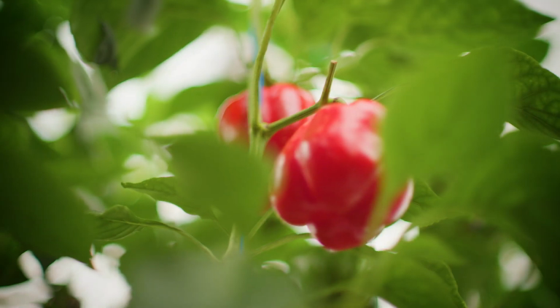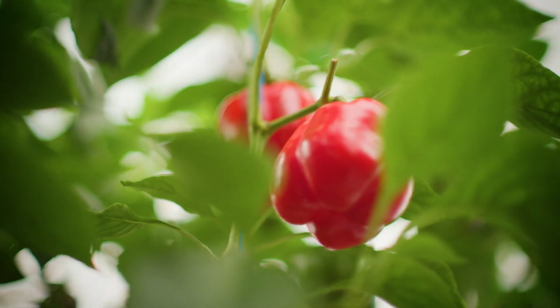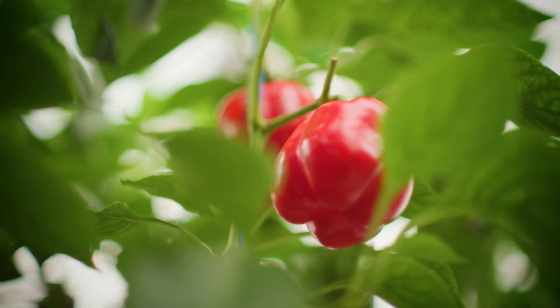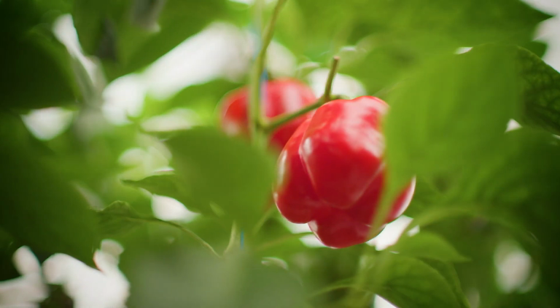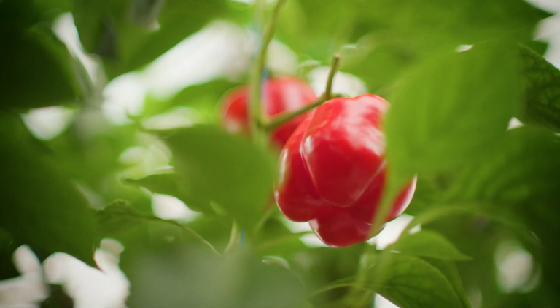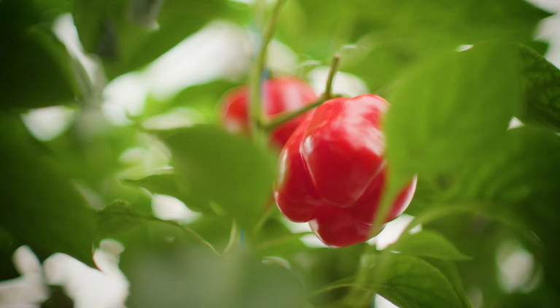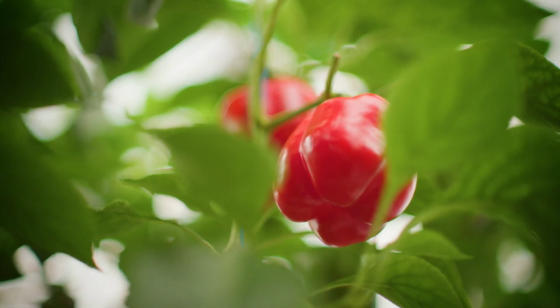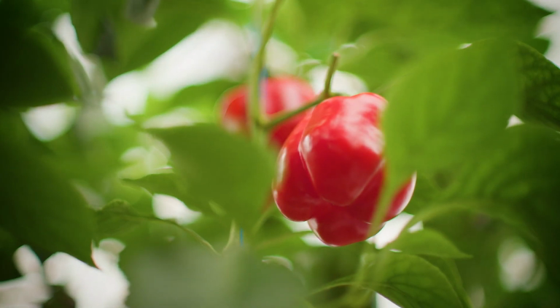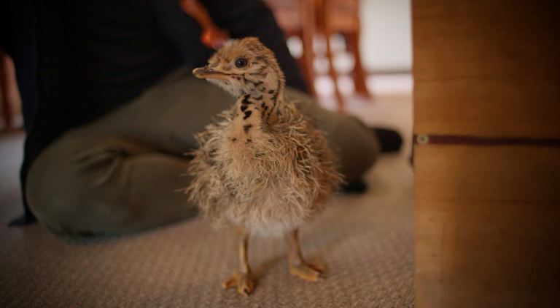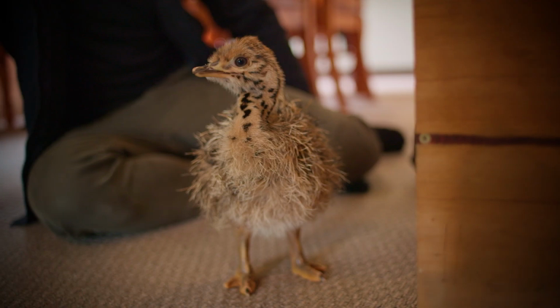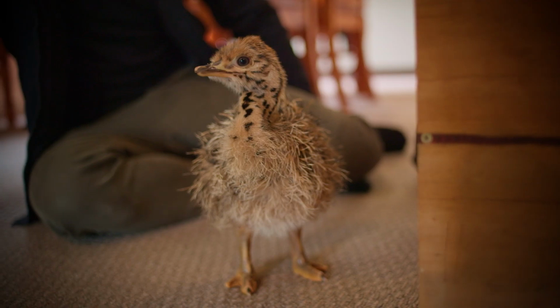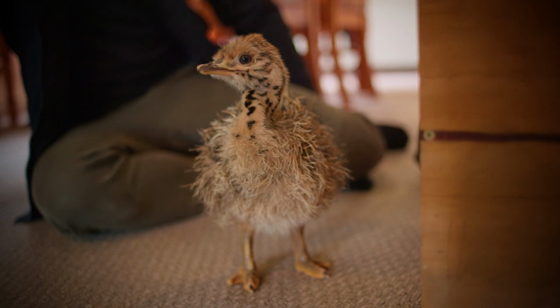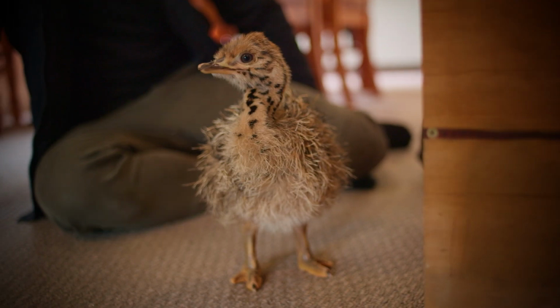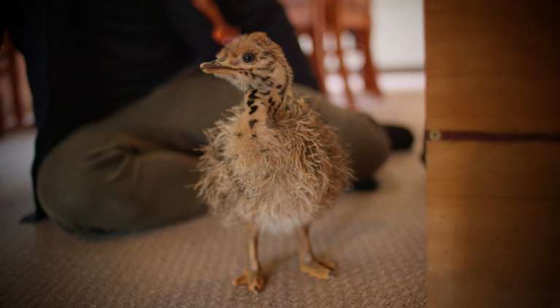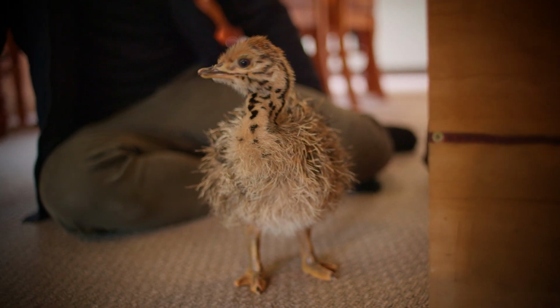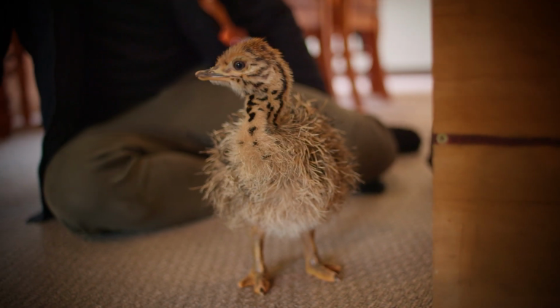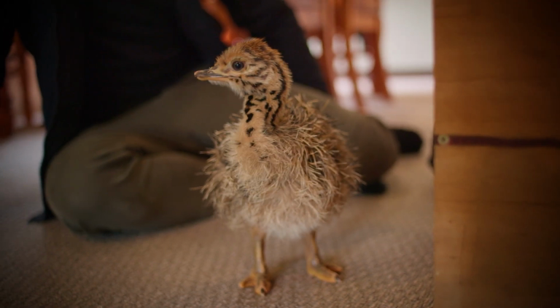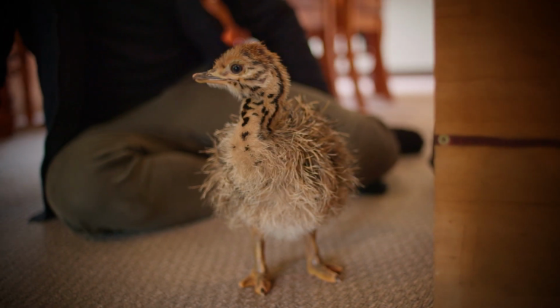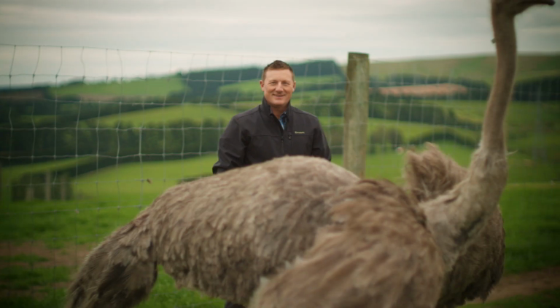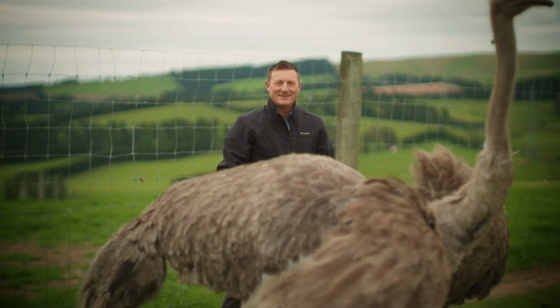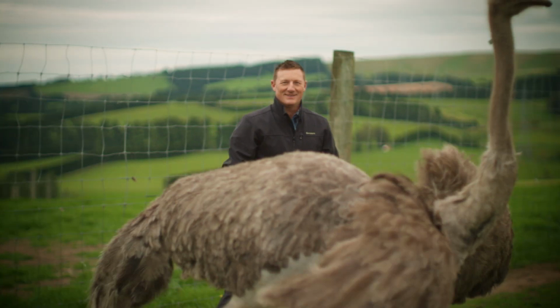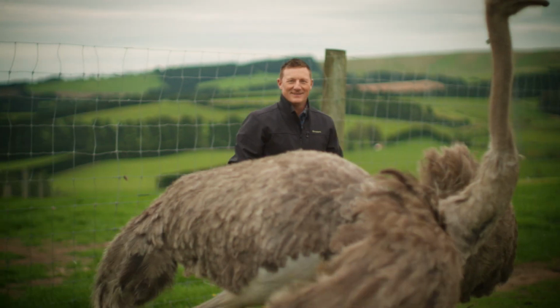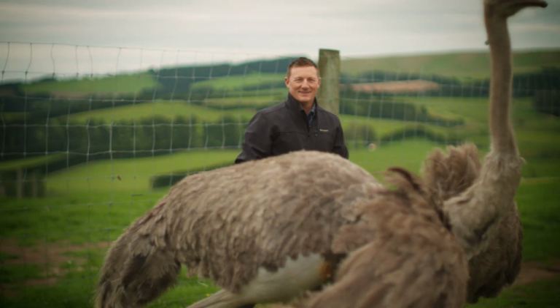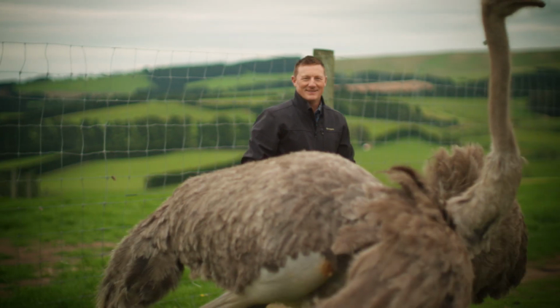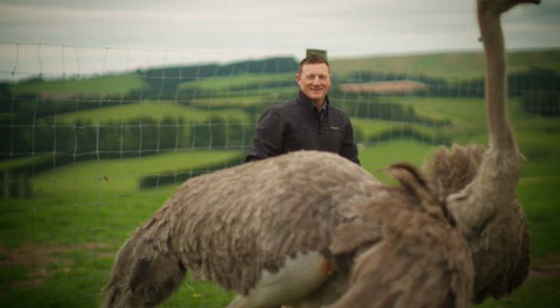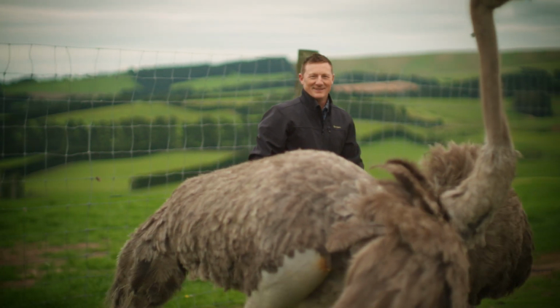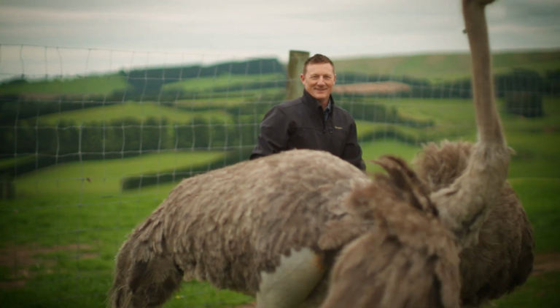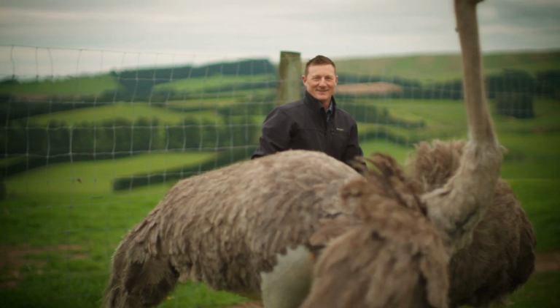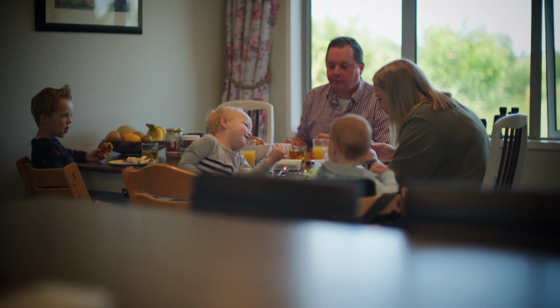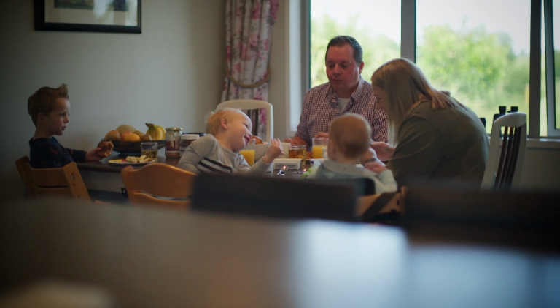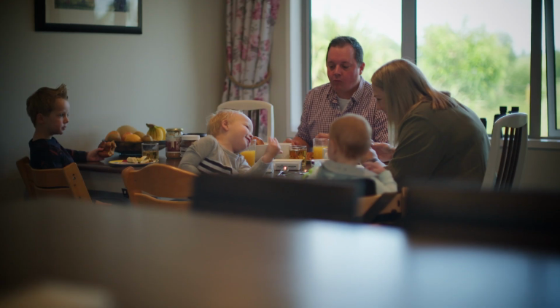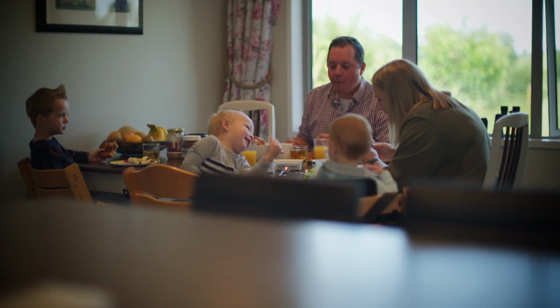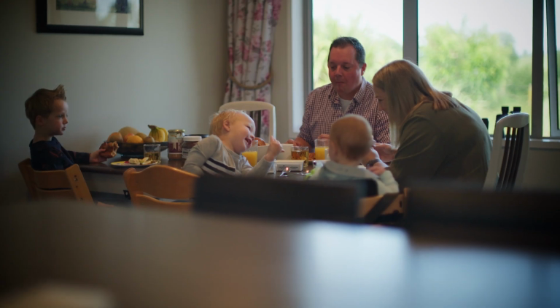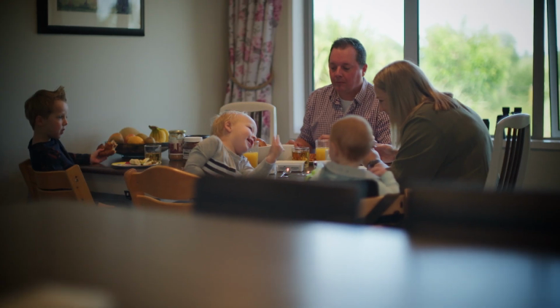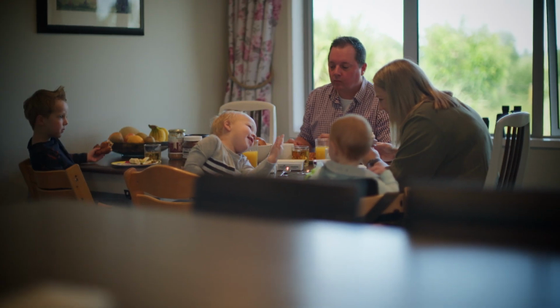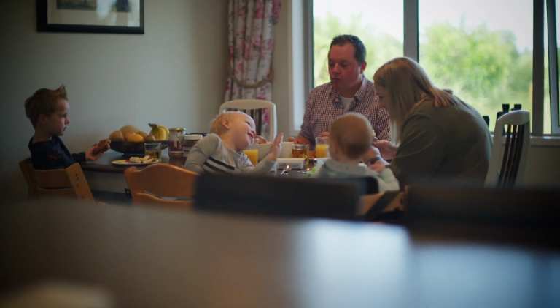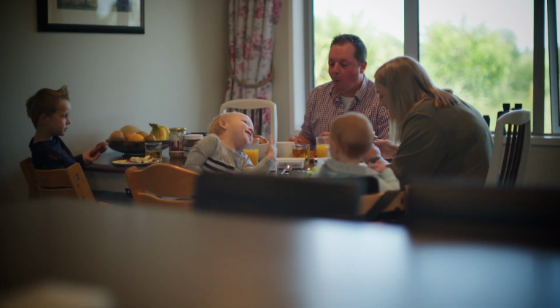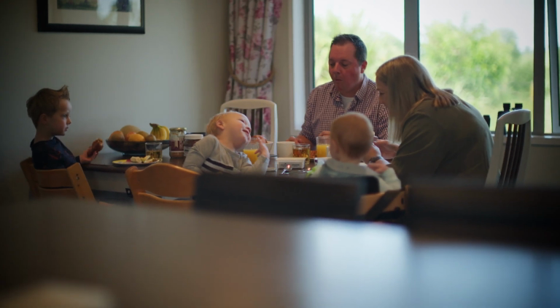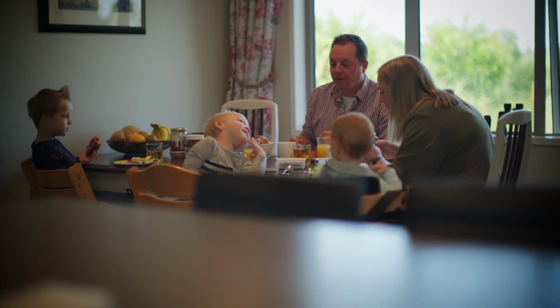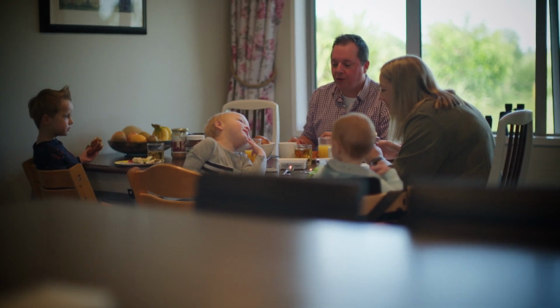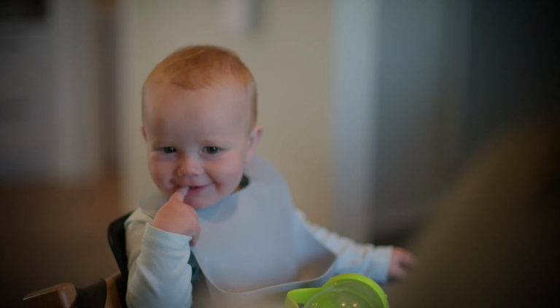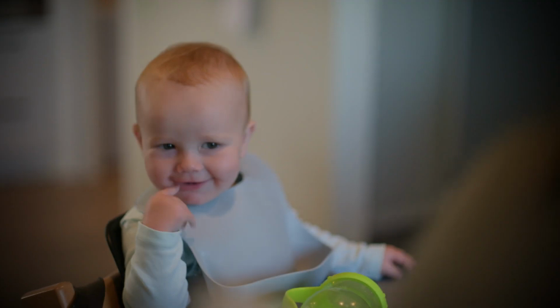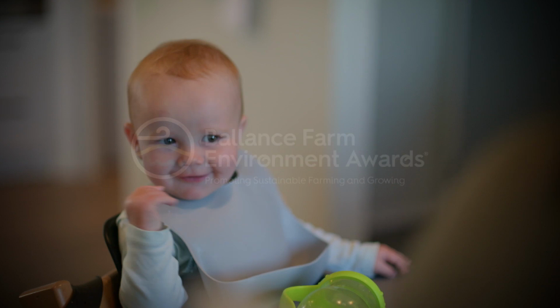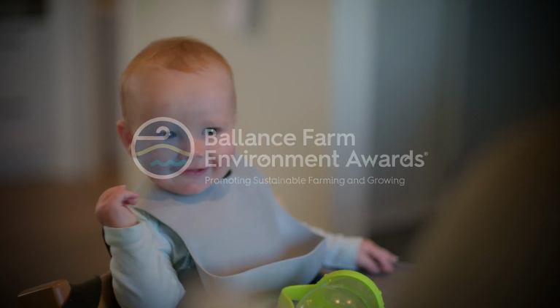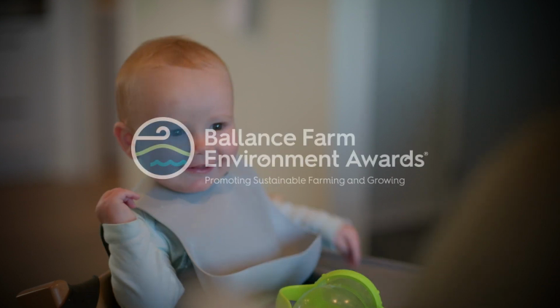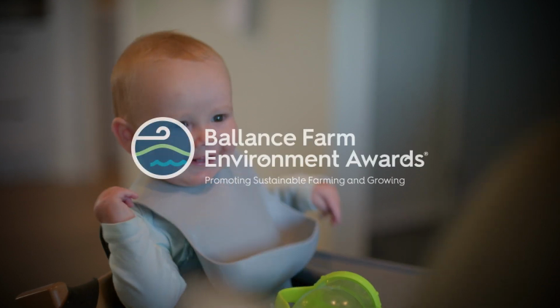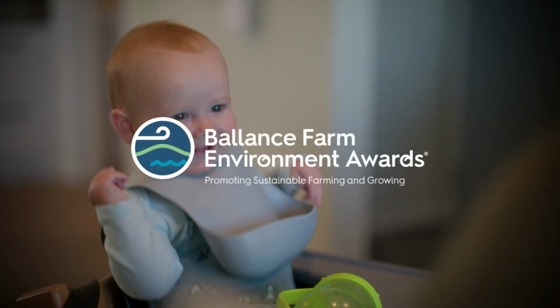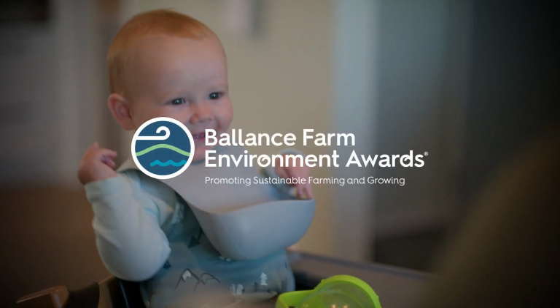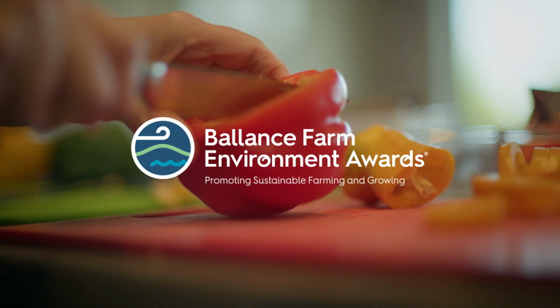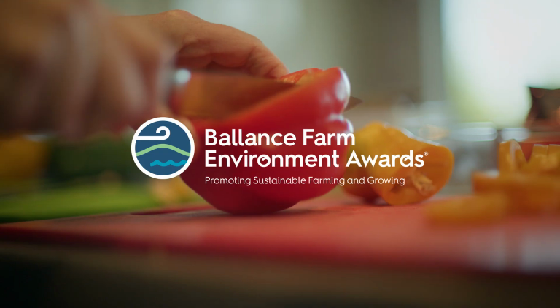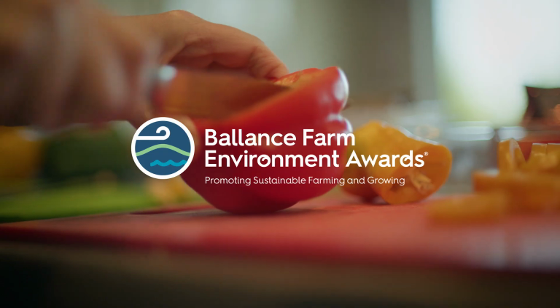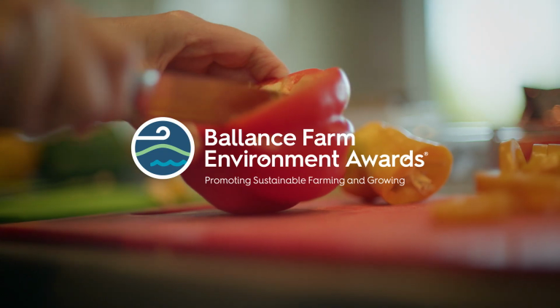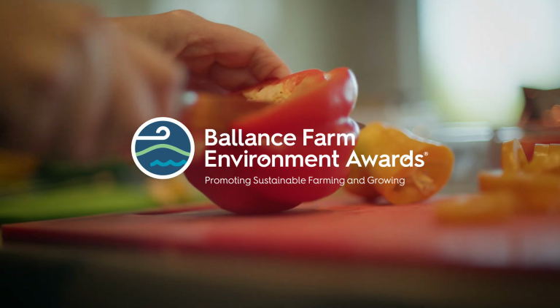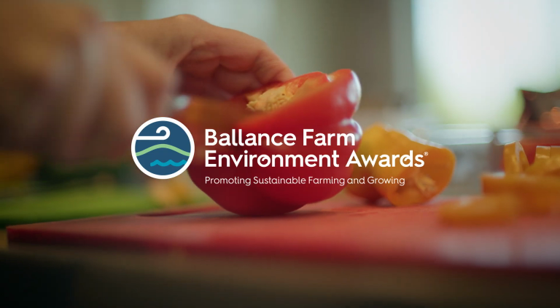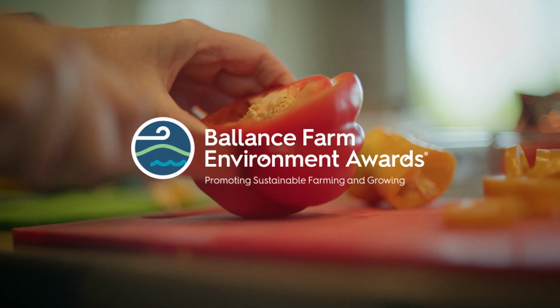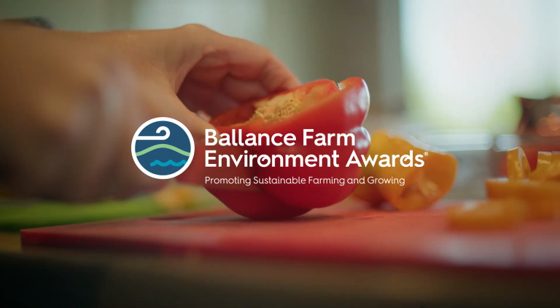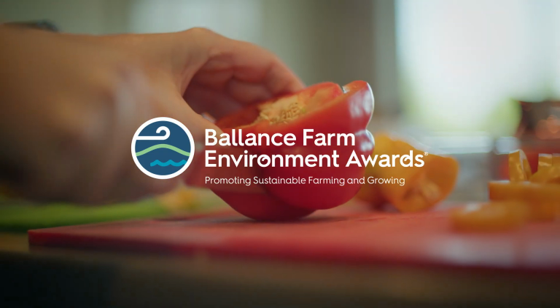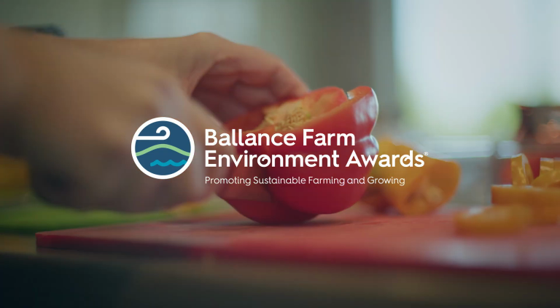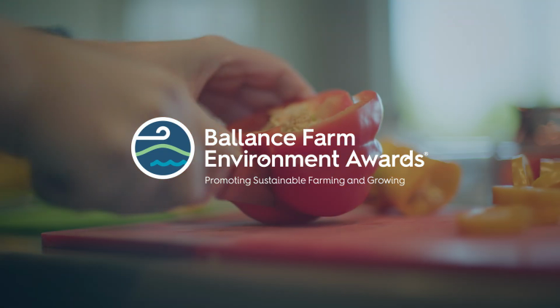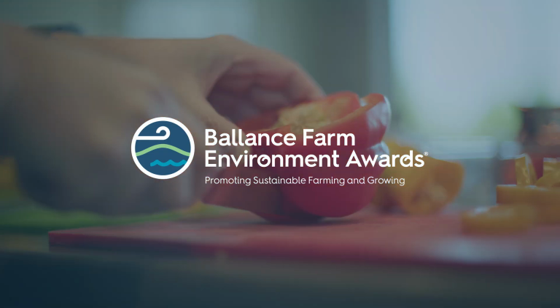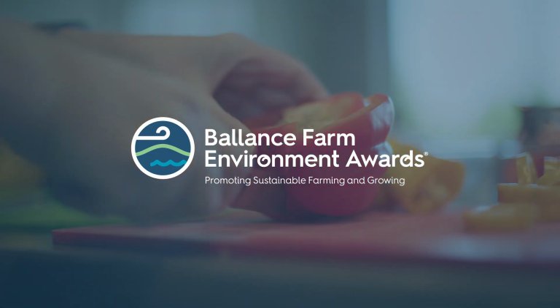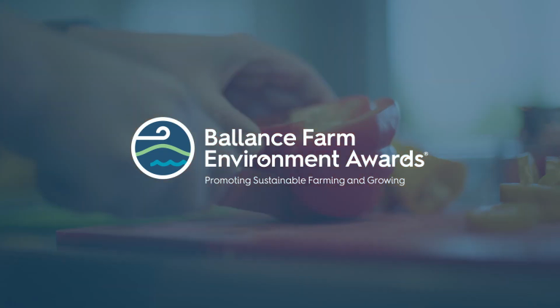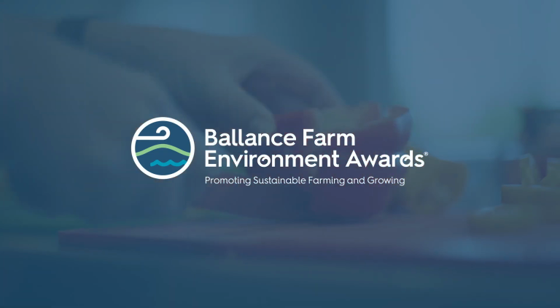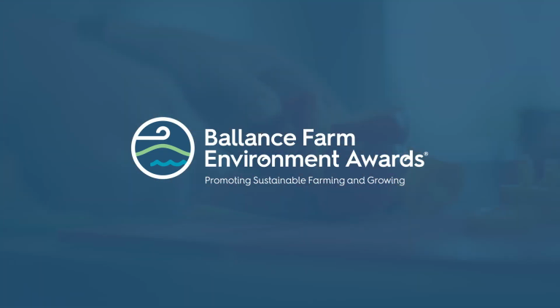A New Zealand Food Story was brought to you by Balanced Farm Environment Awards, promoting sustainable farming and growing.